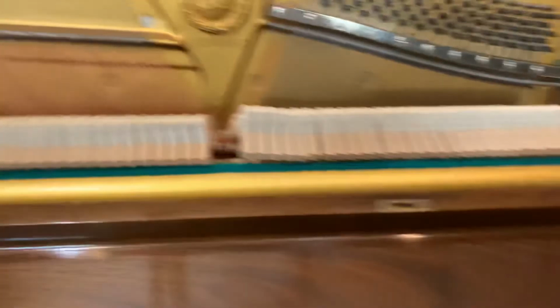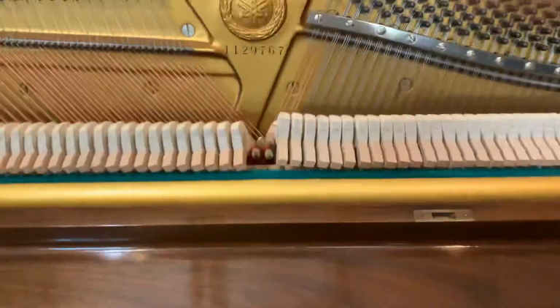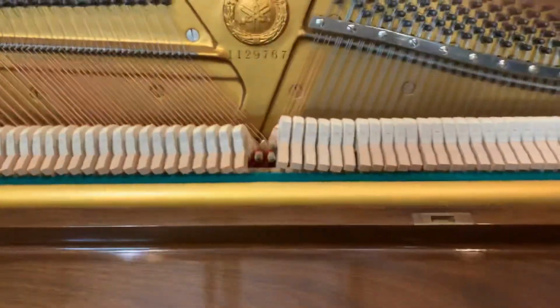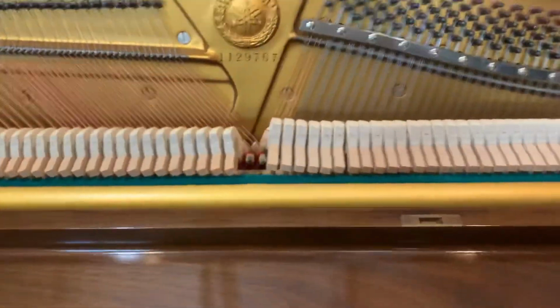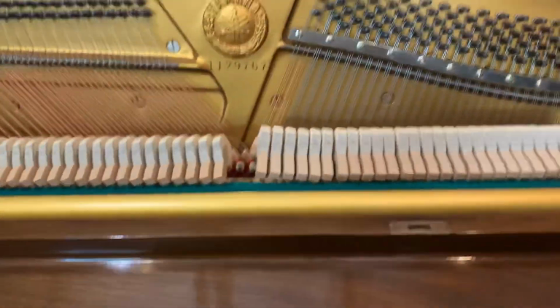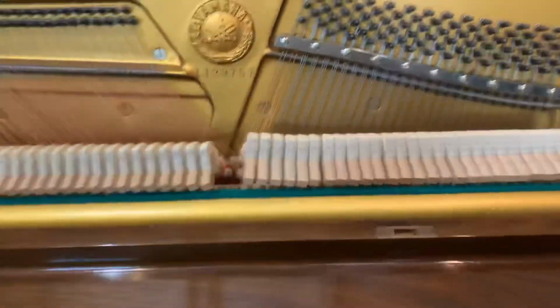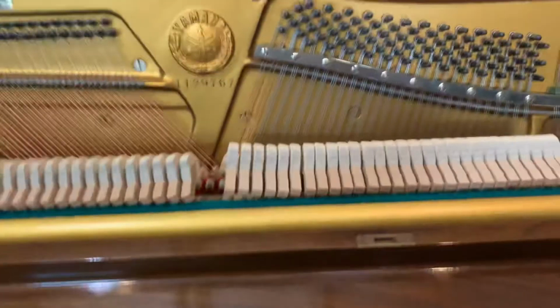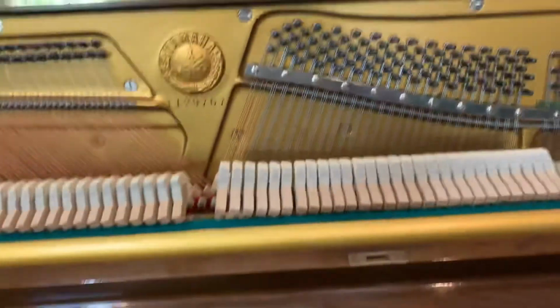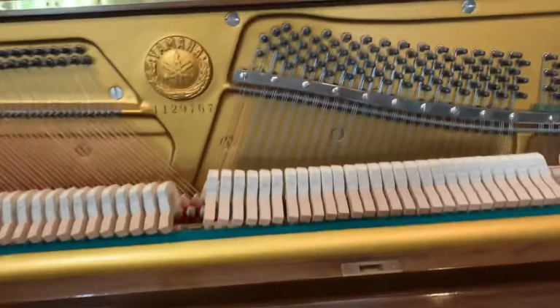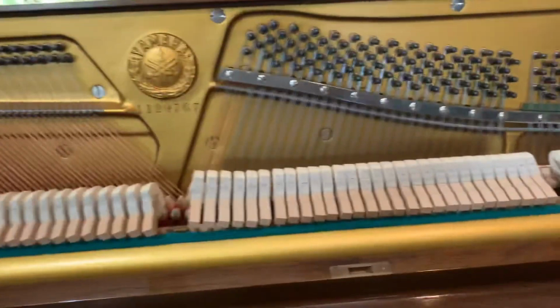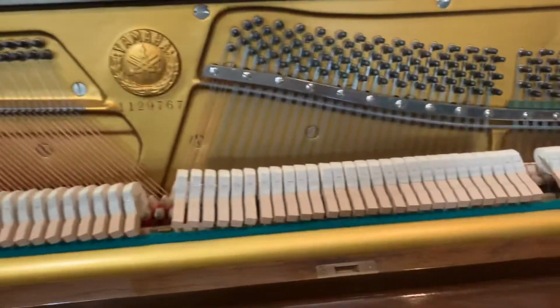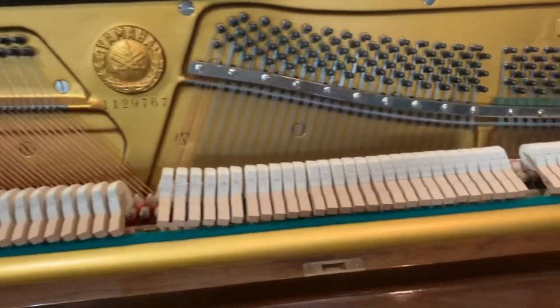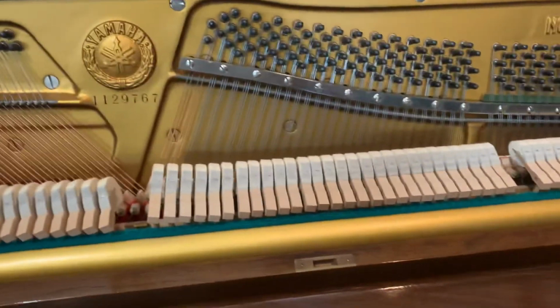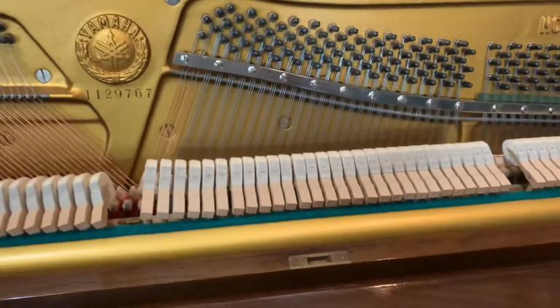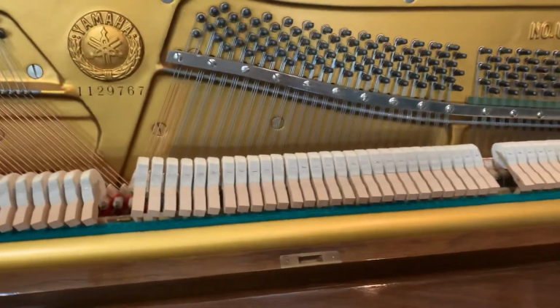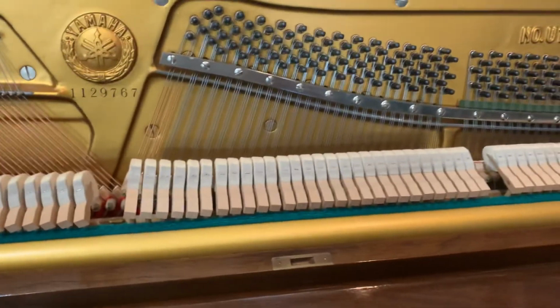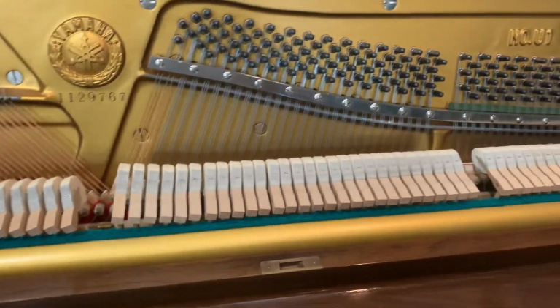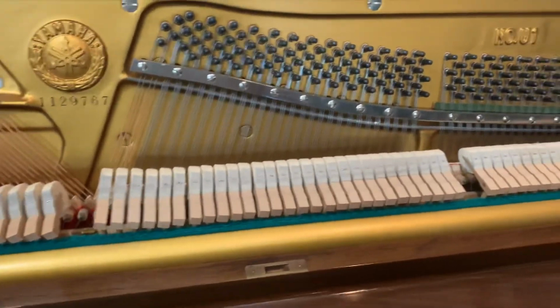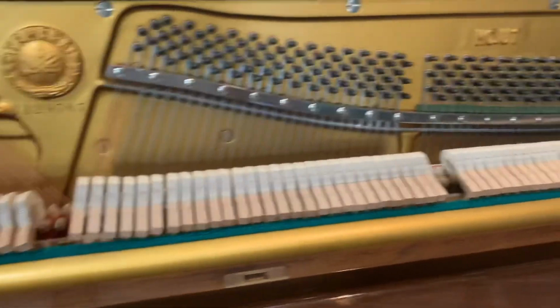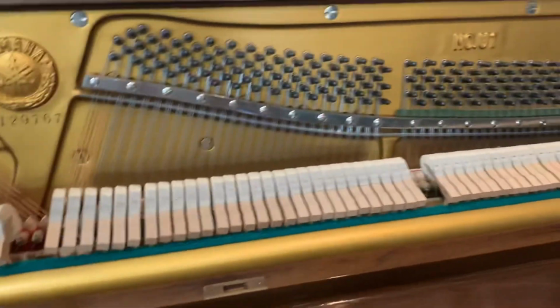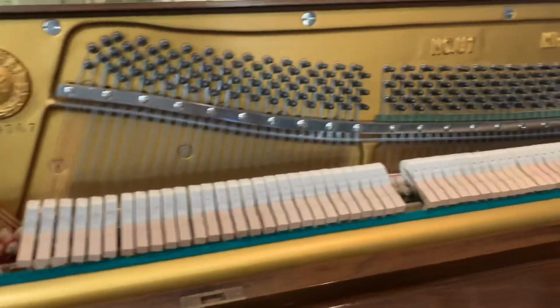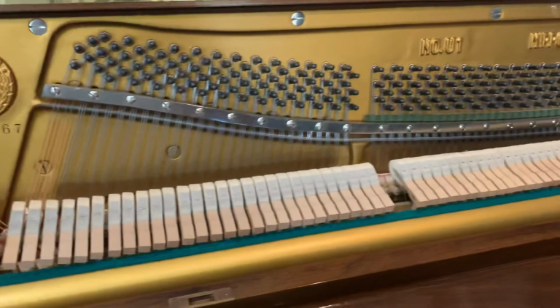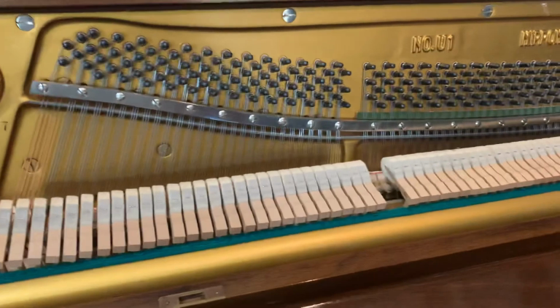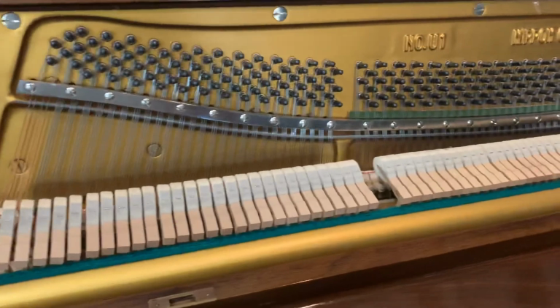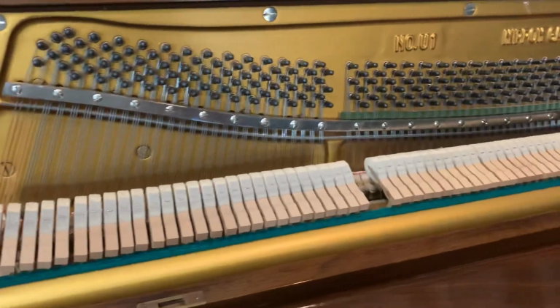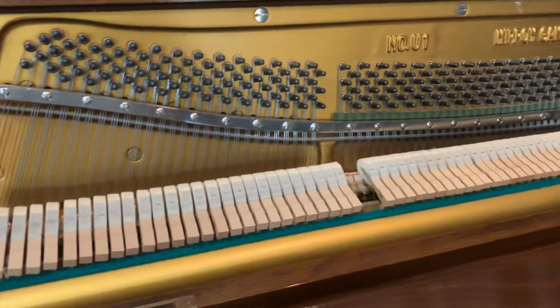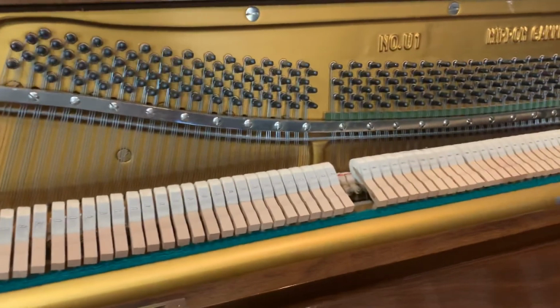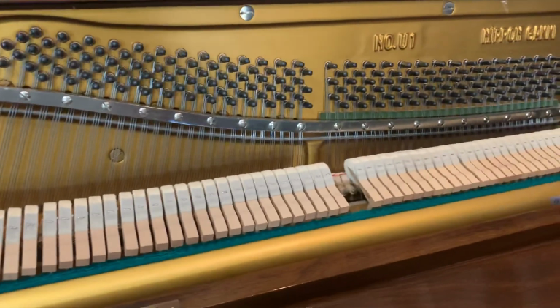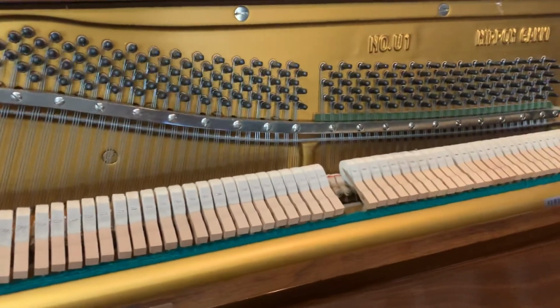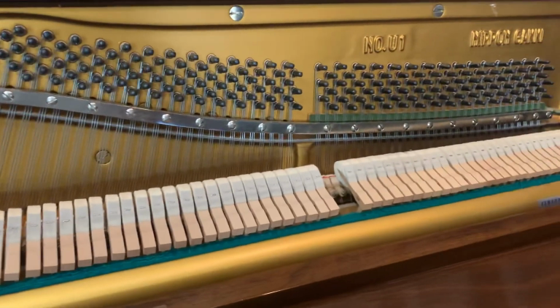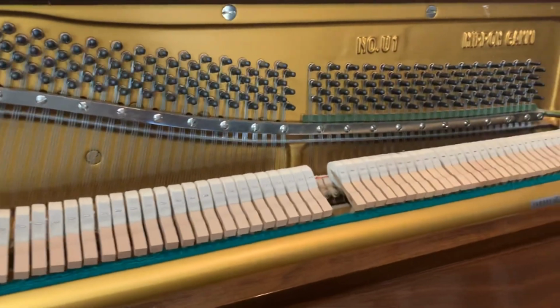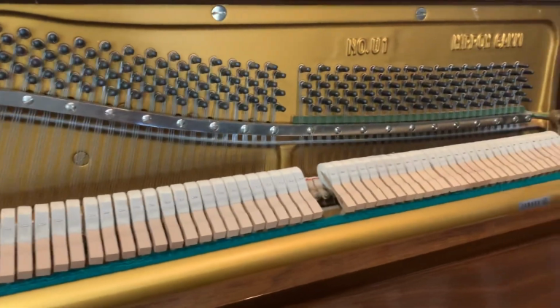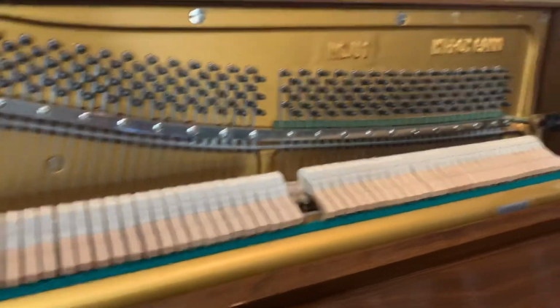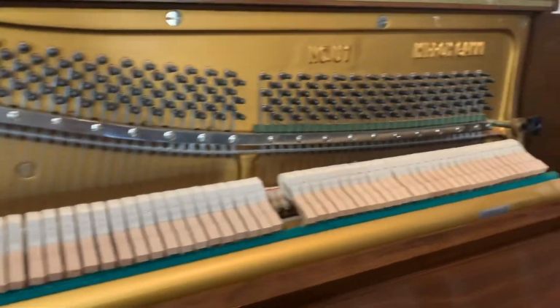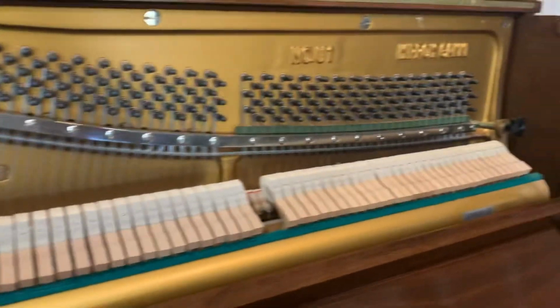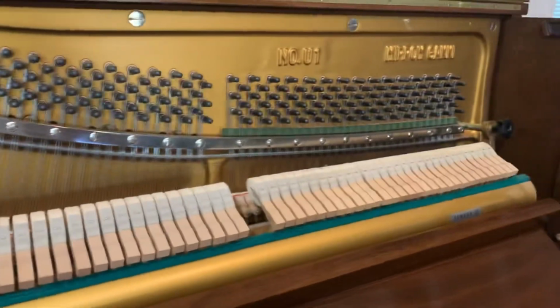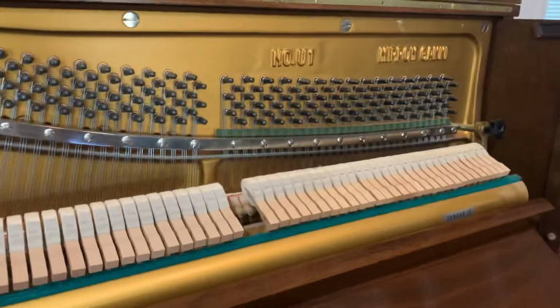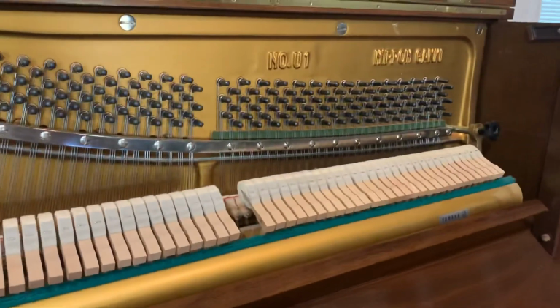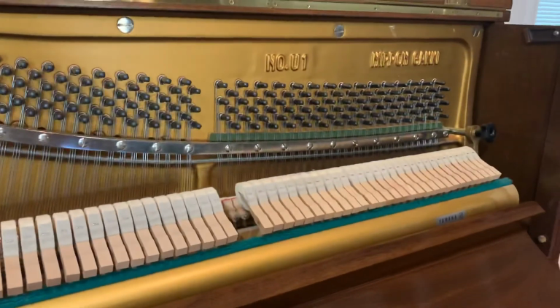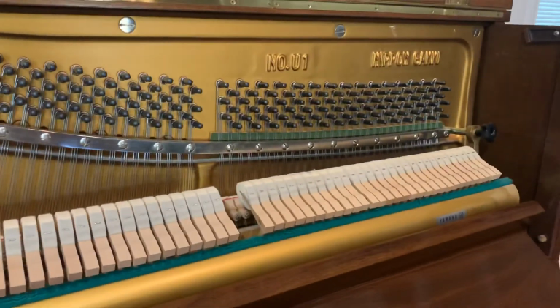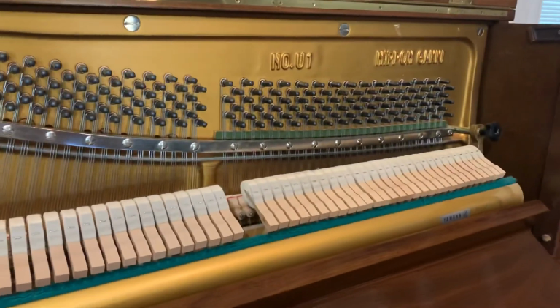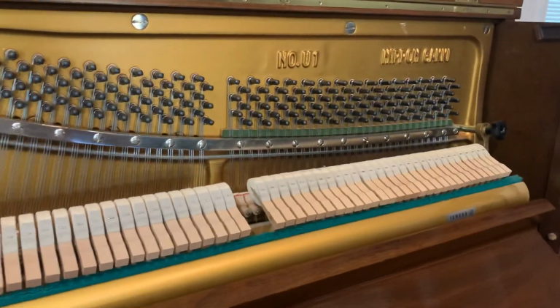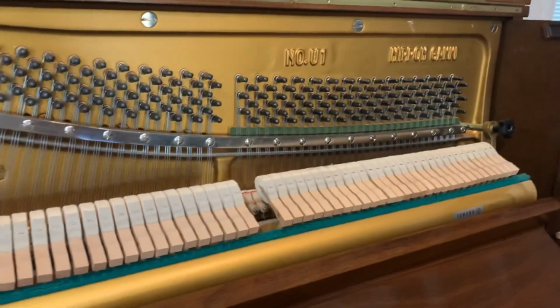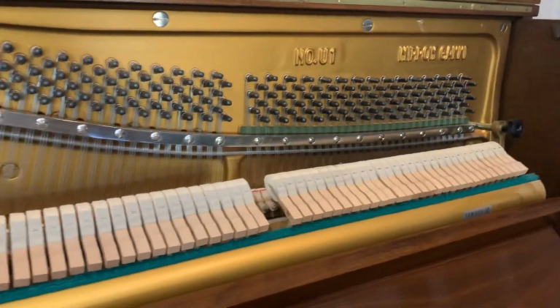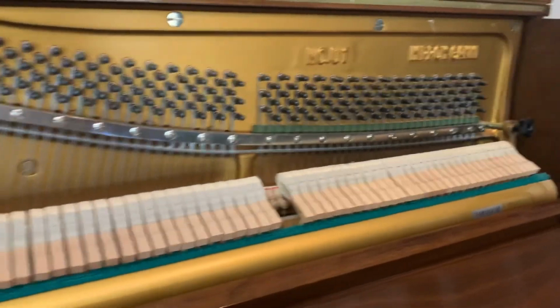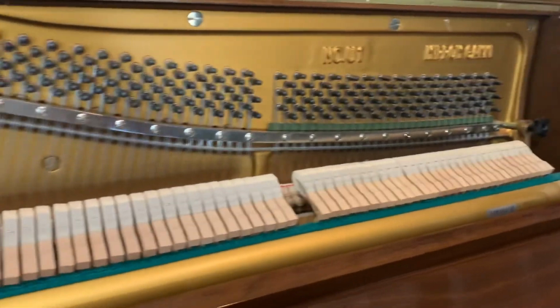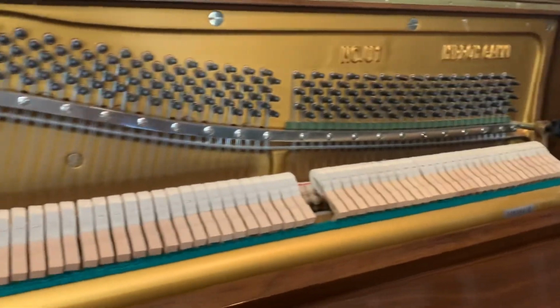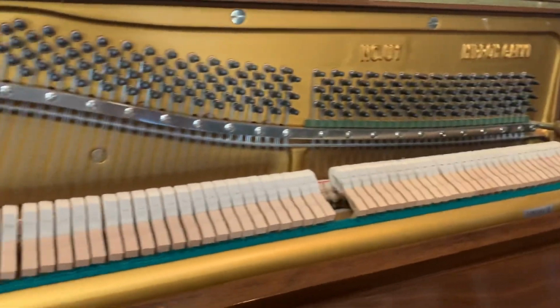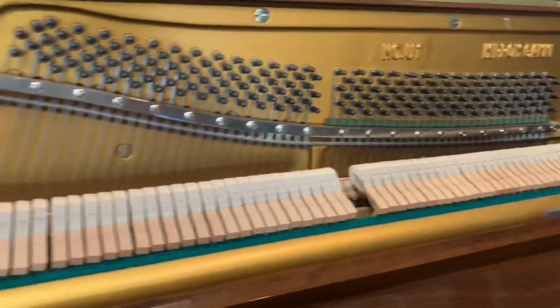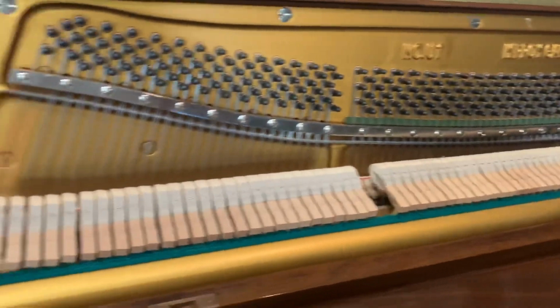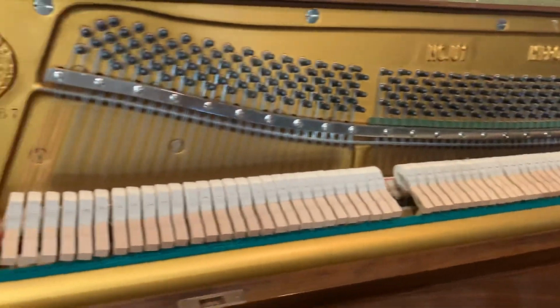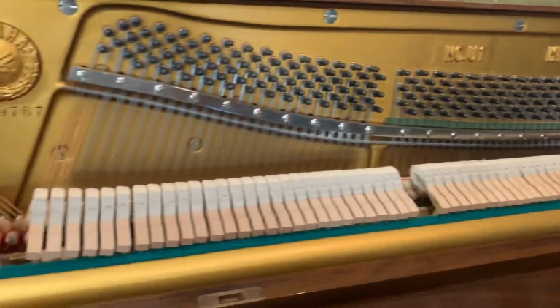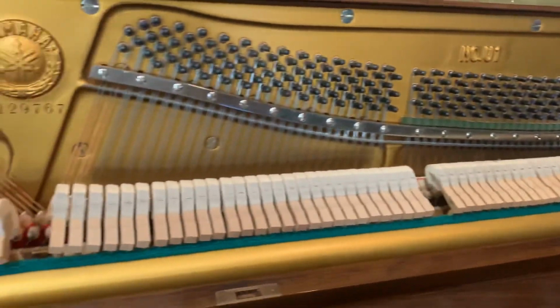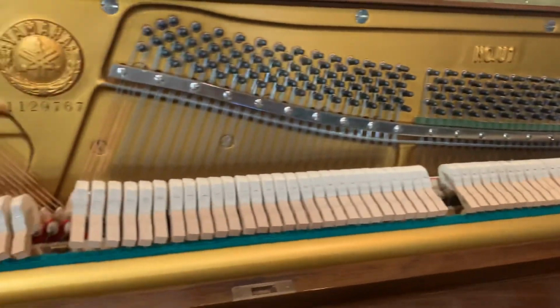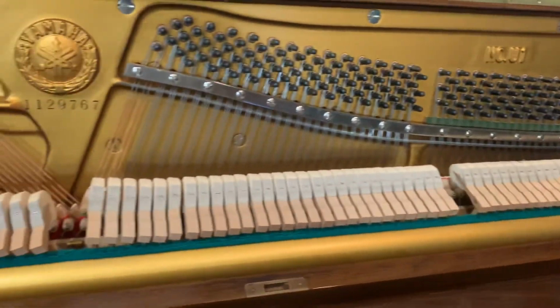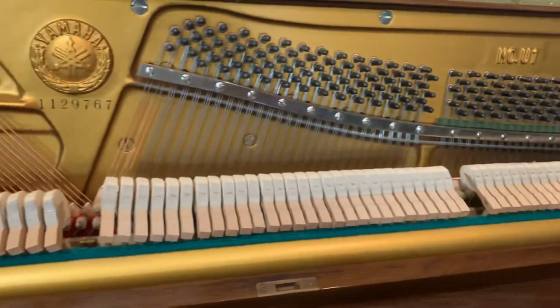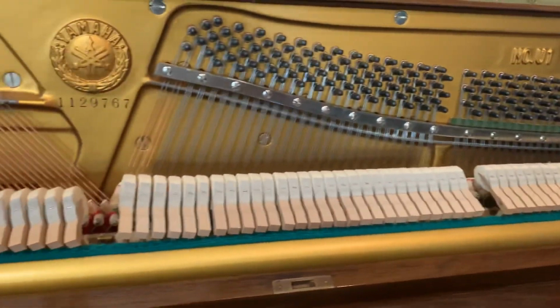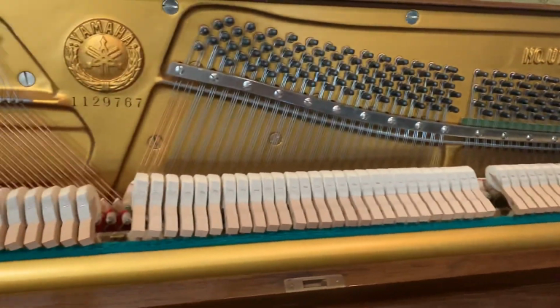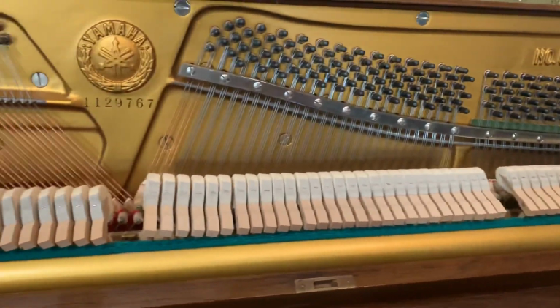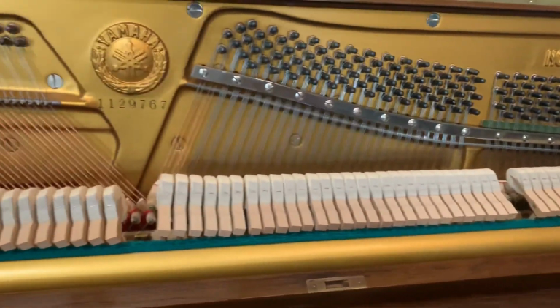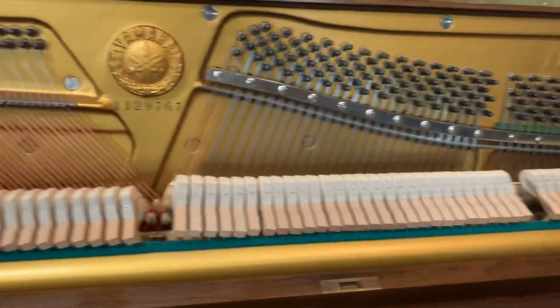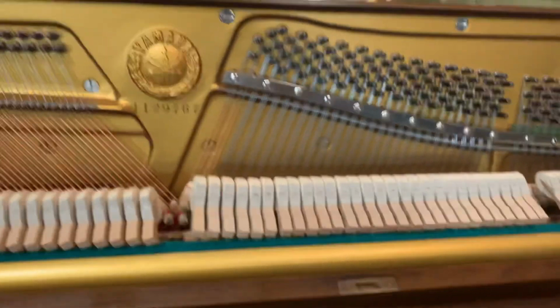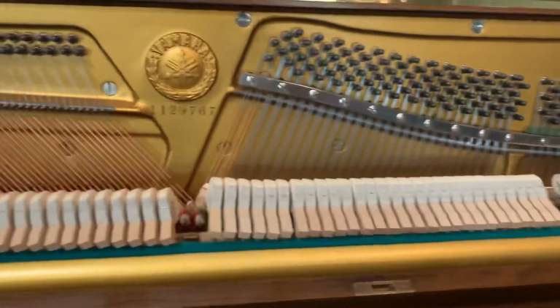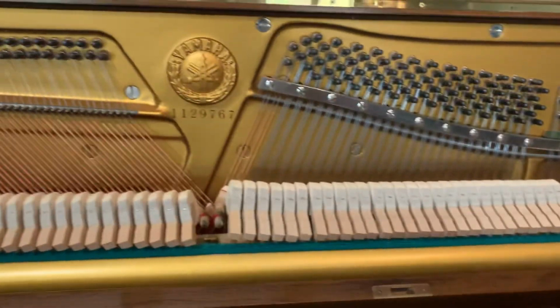It's an incredible performing piano — long sustain, nice, balanced, mellow tone. It's a great touch.